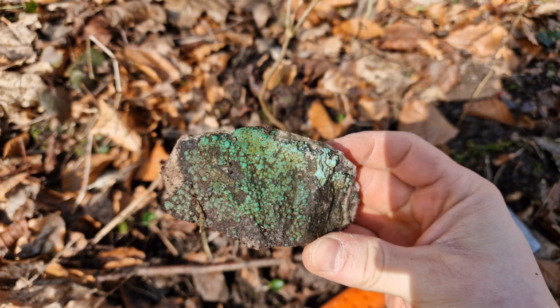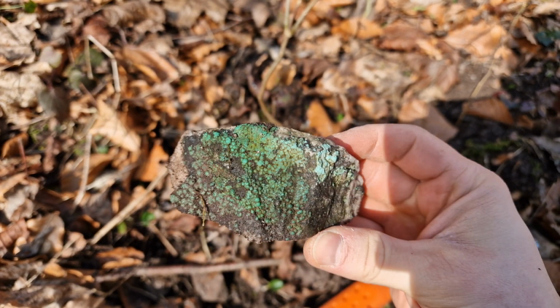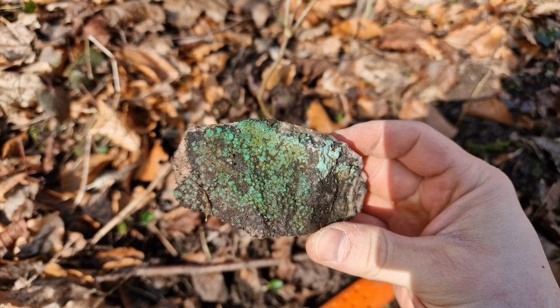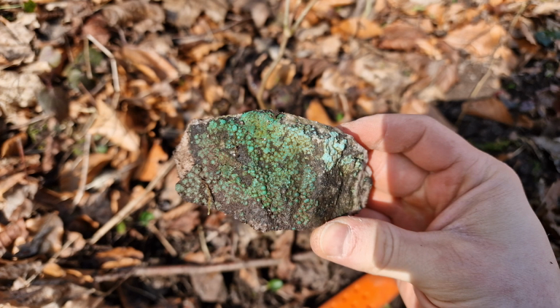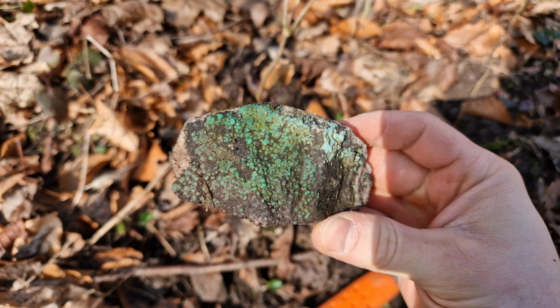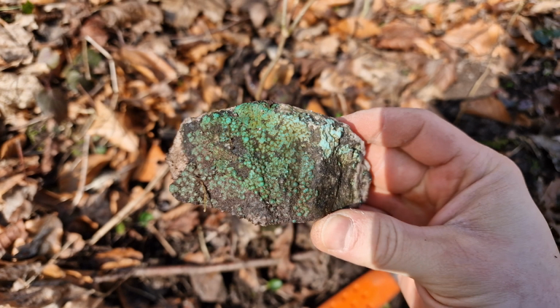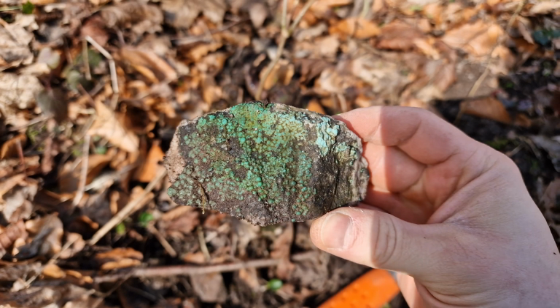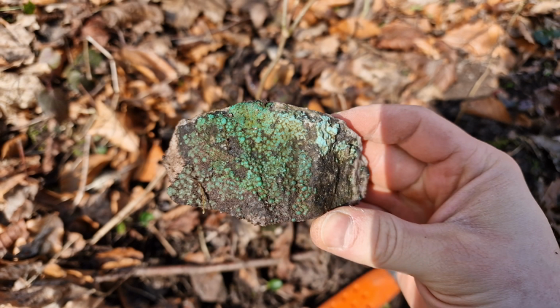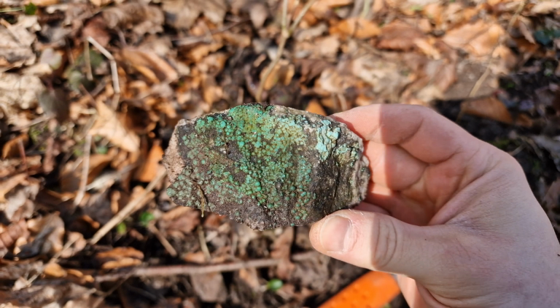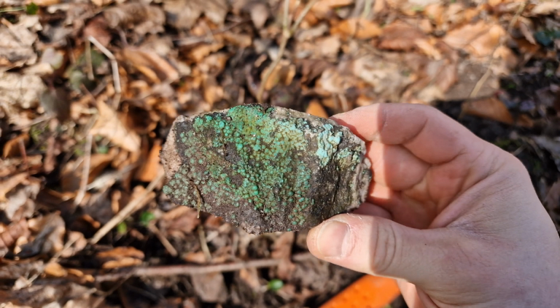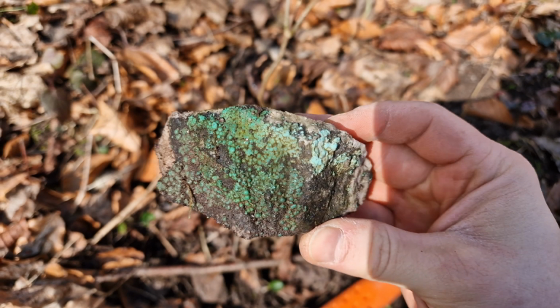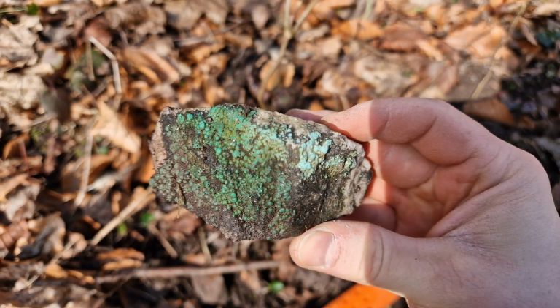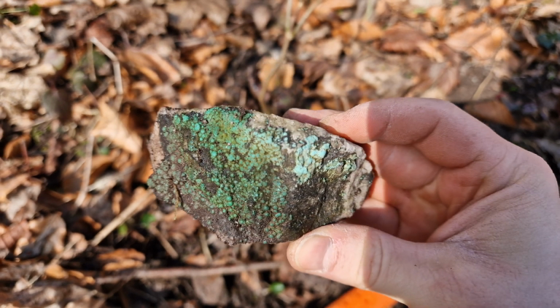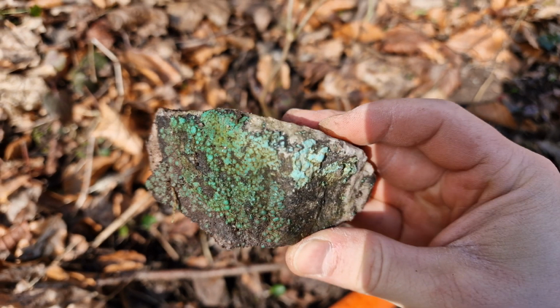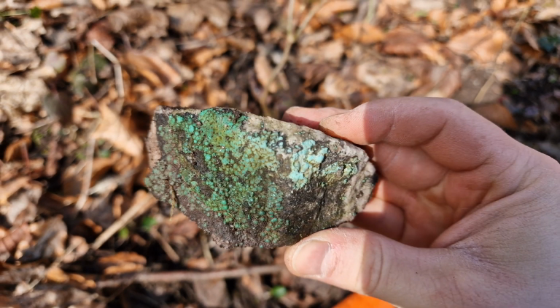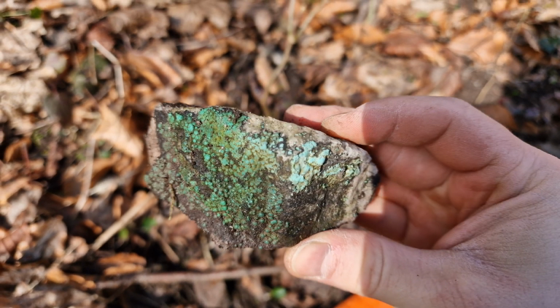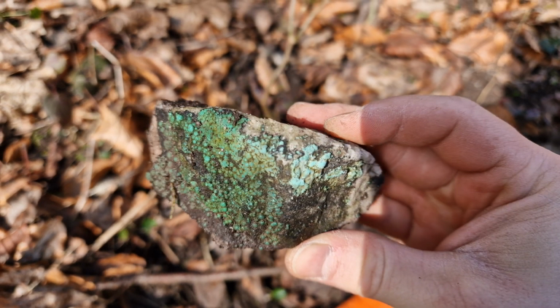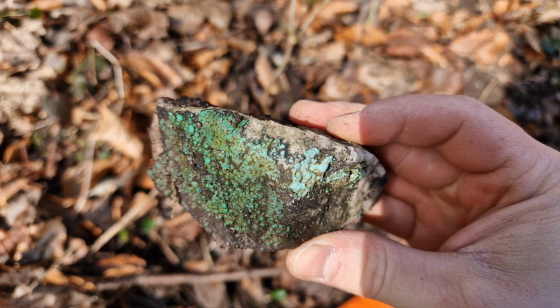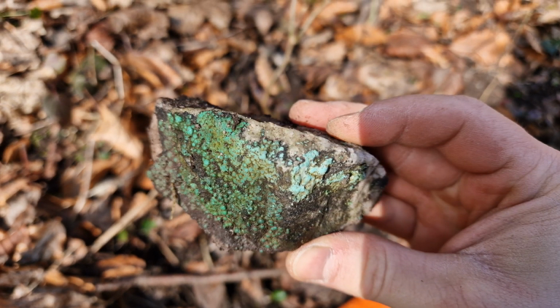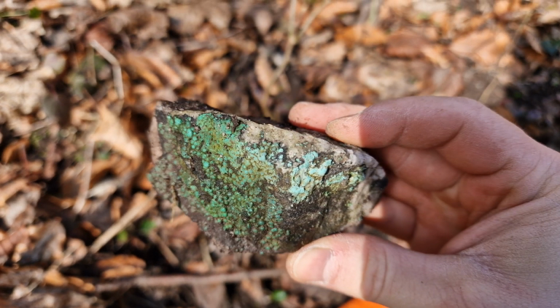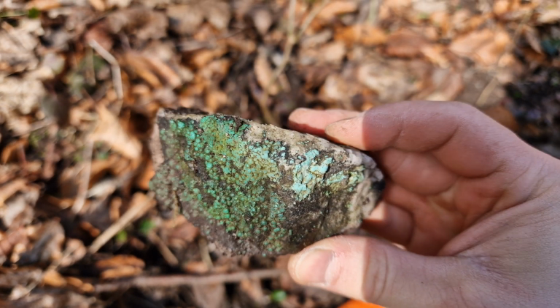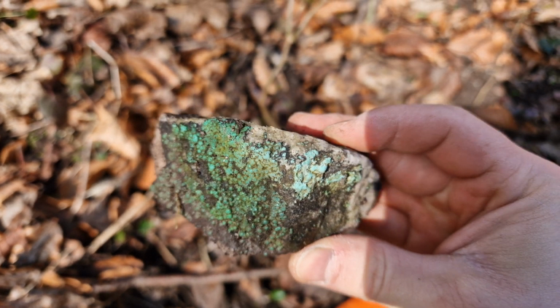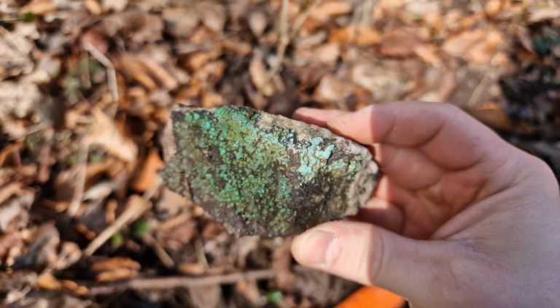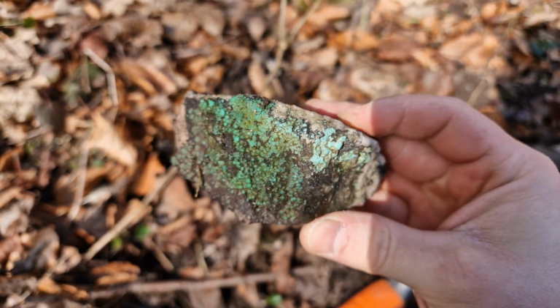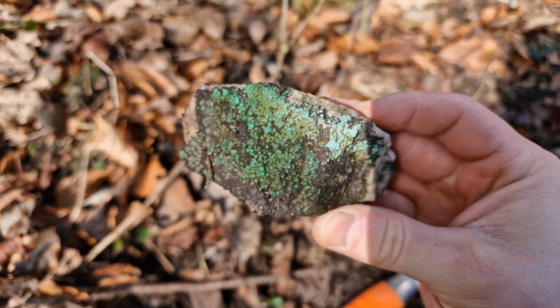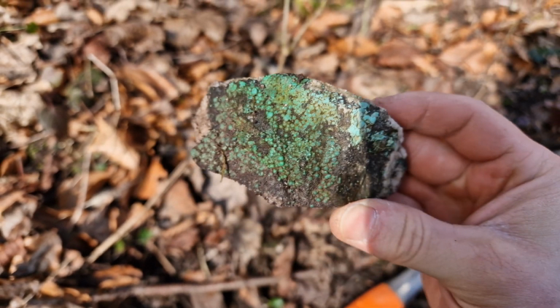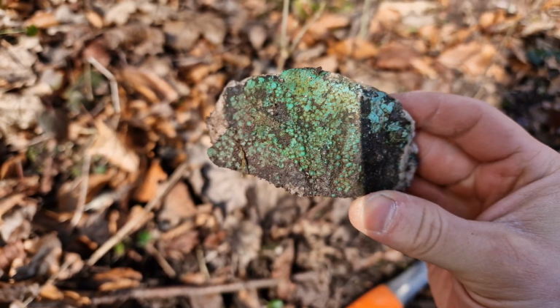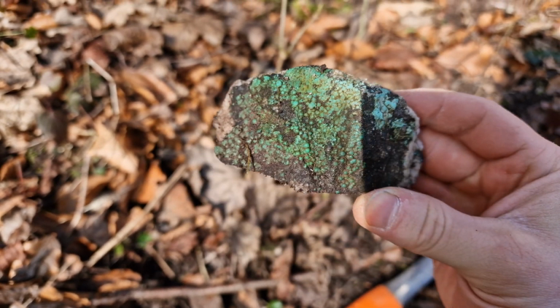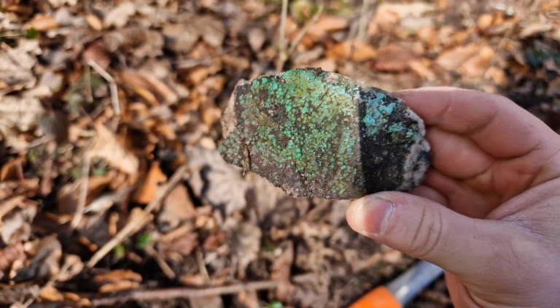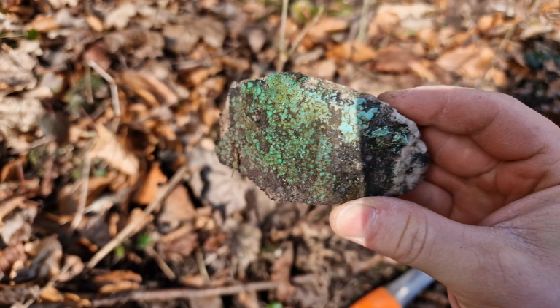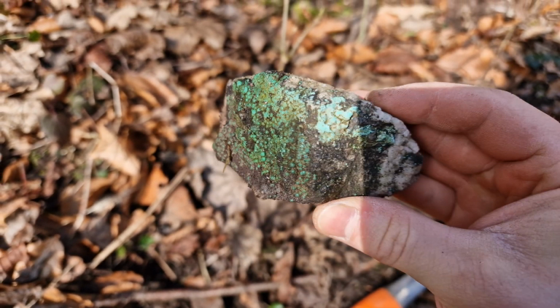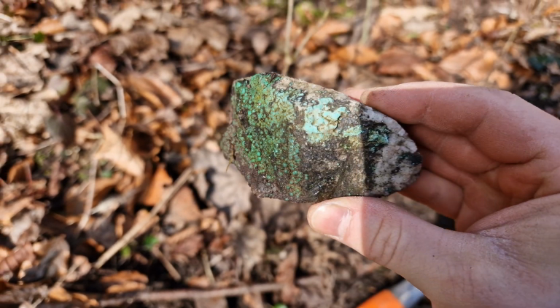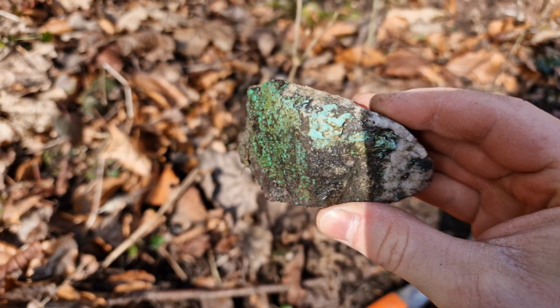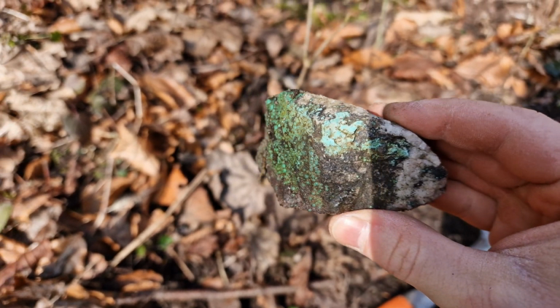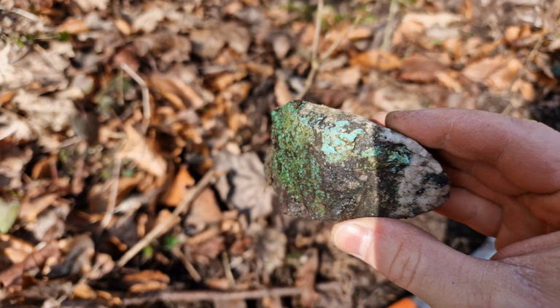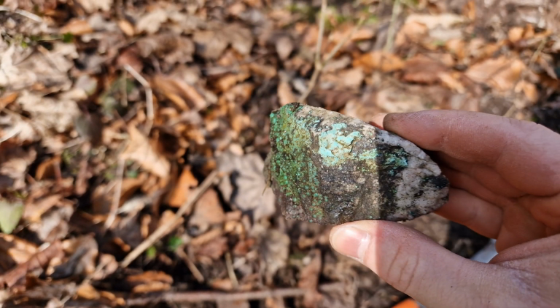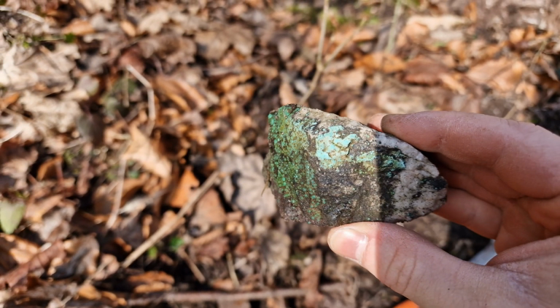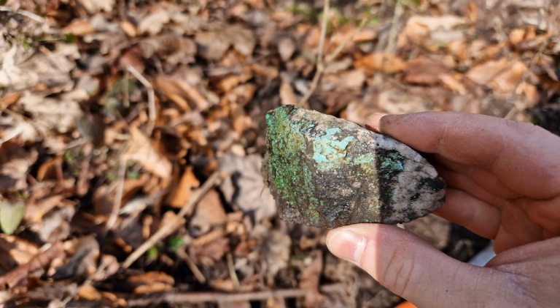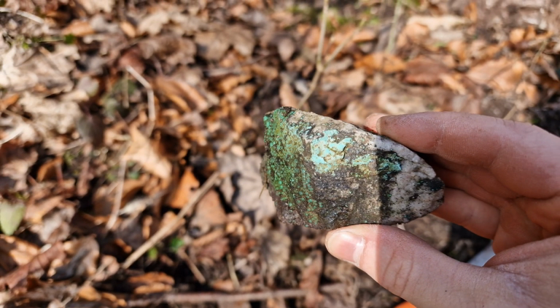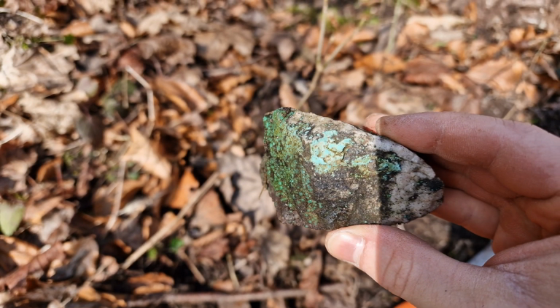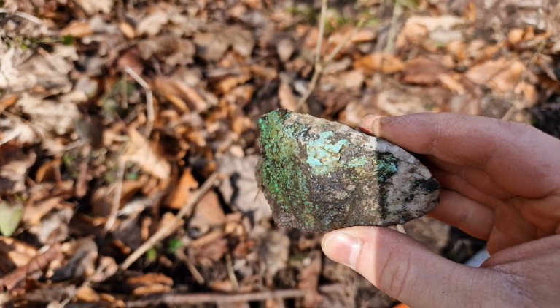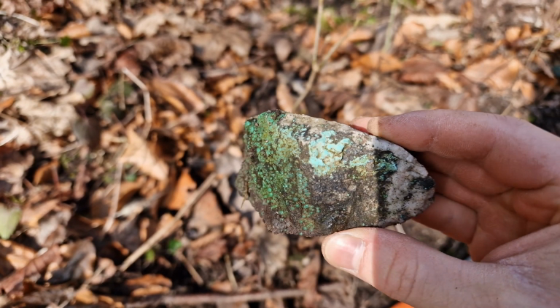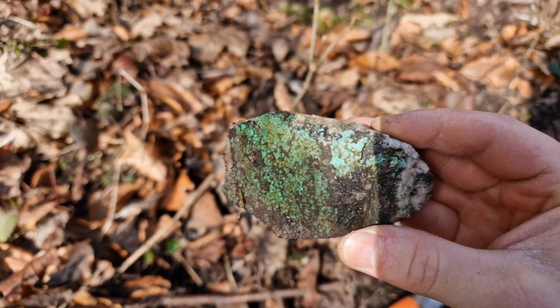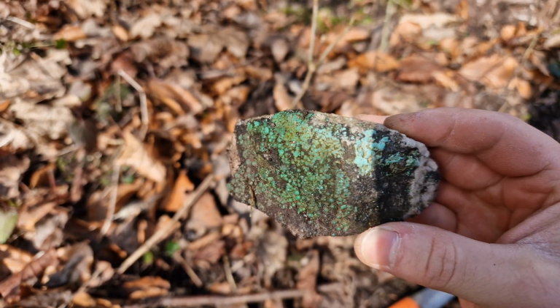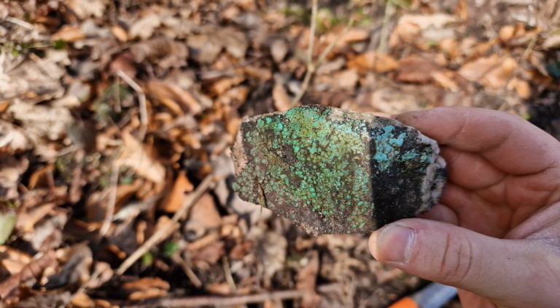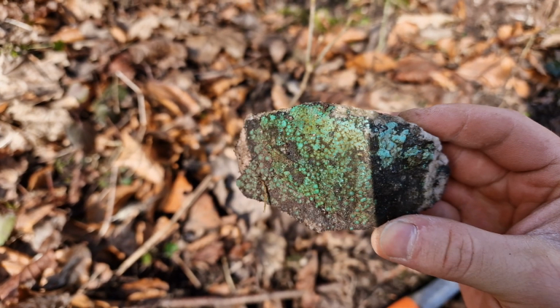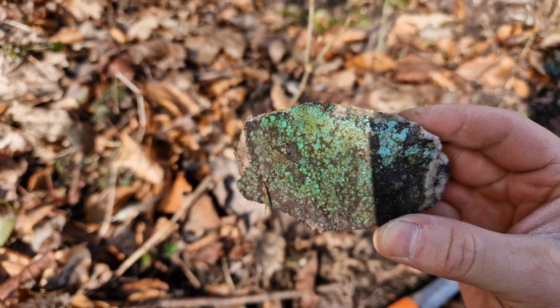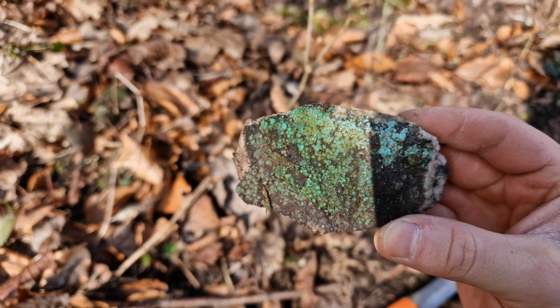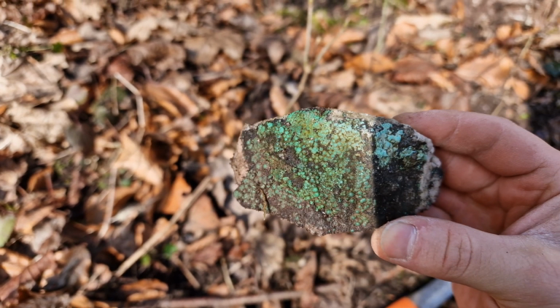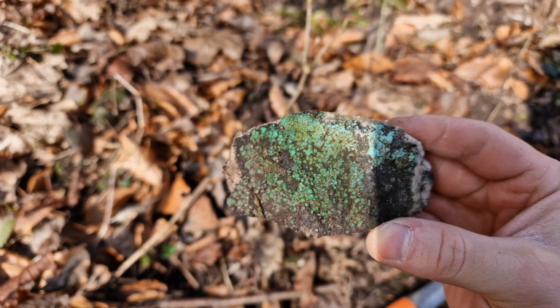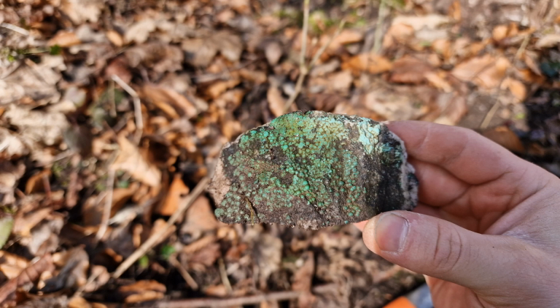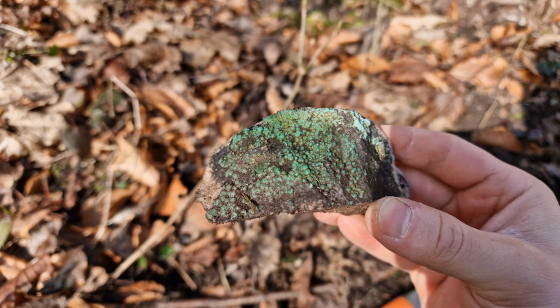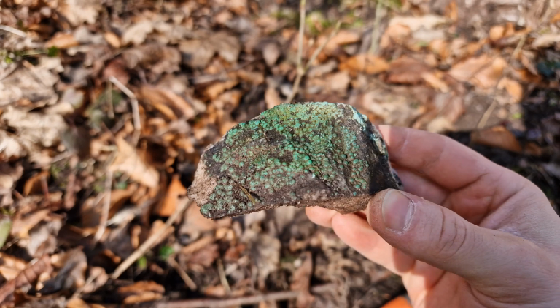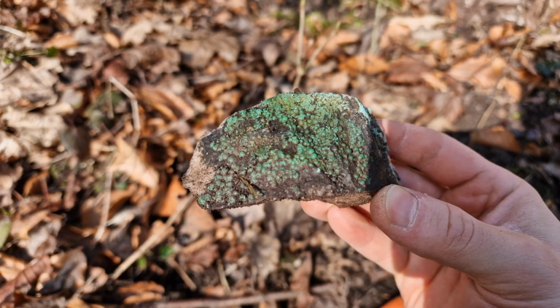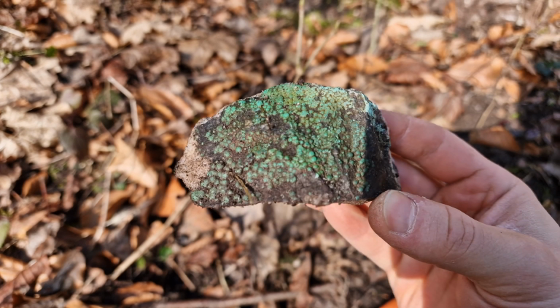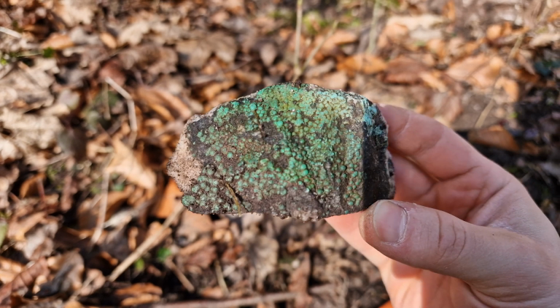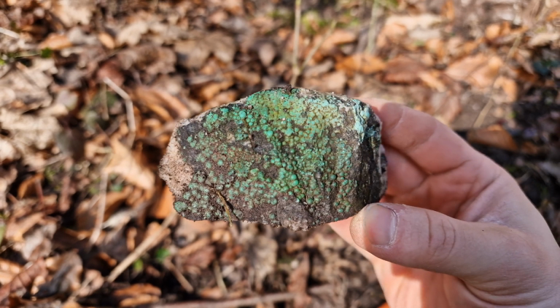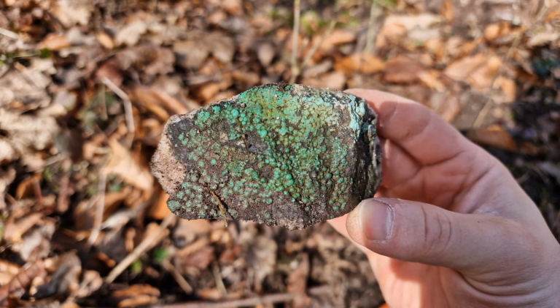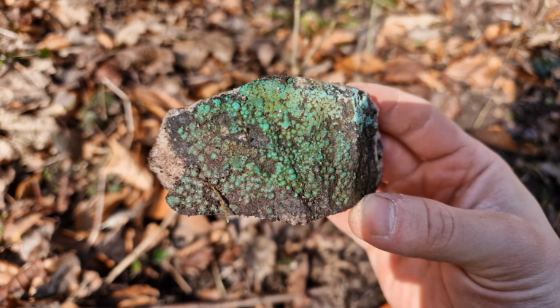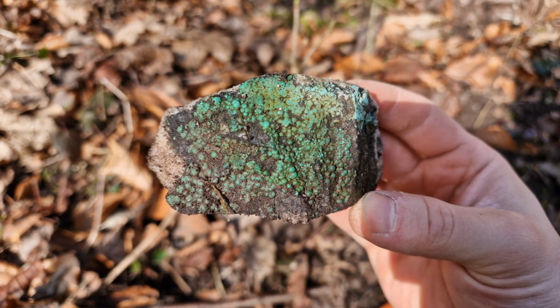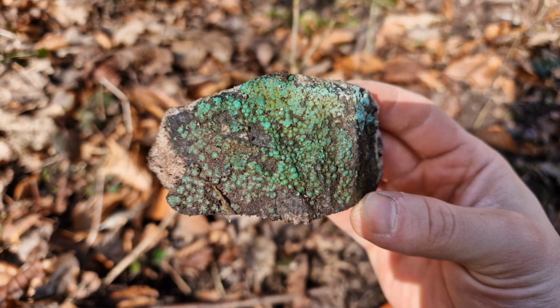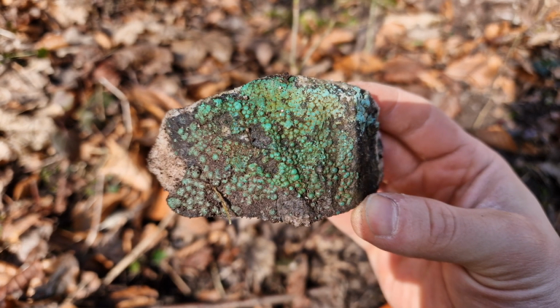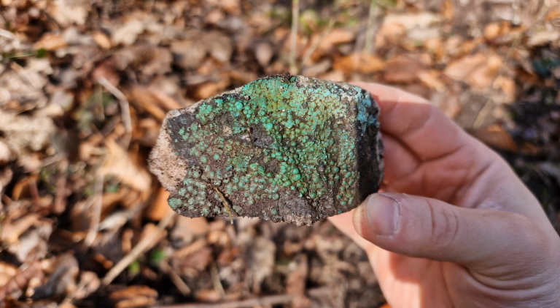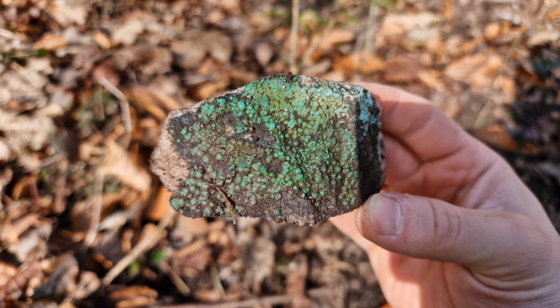Not really sure why I like botryoidal stuff so much. Definitely not going to leave this piece behind.